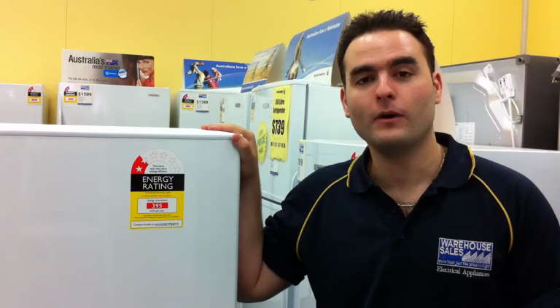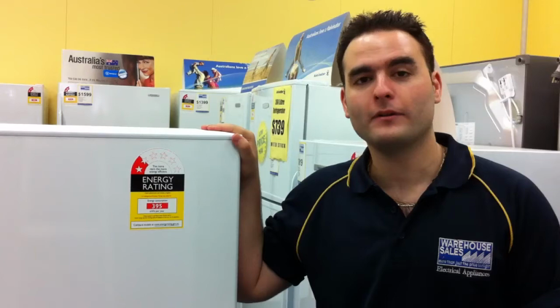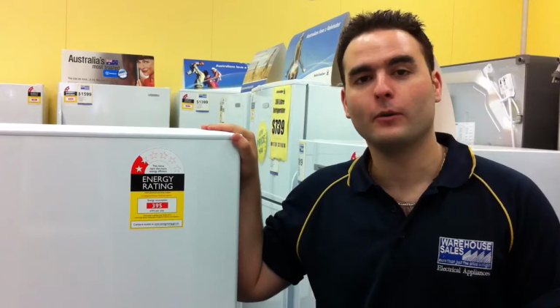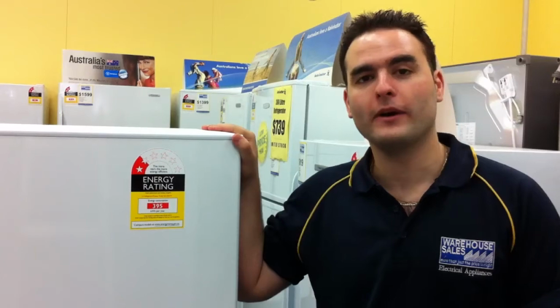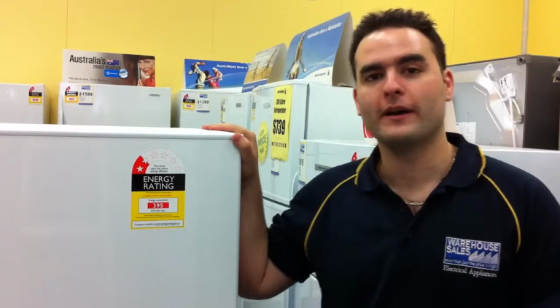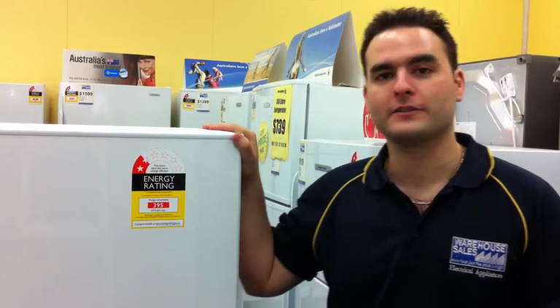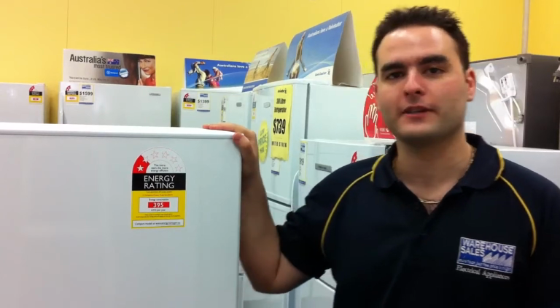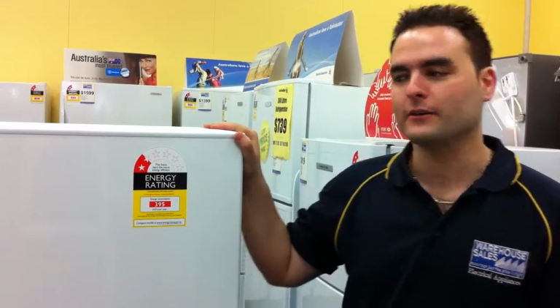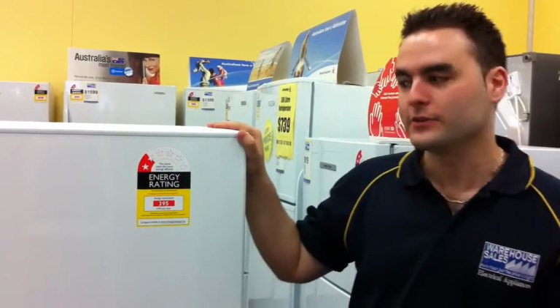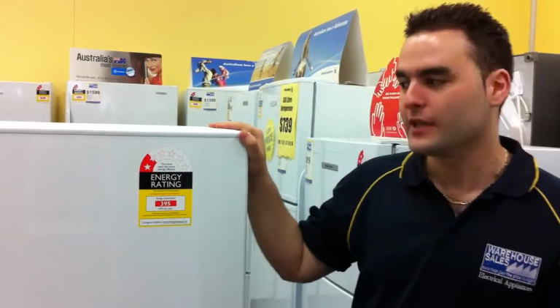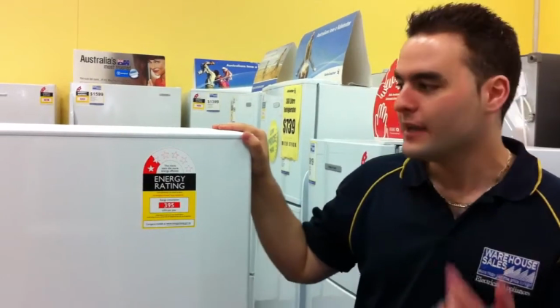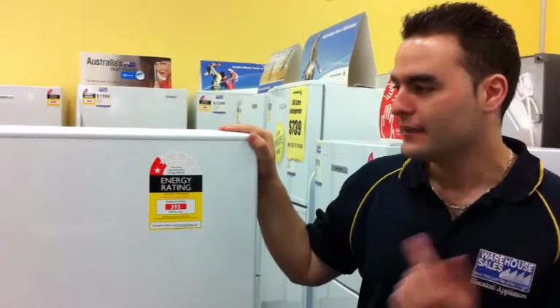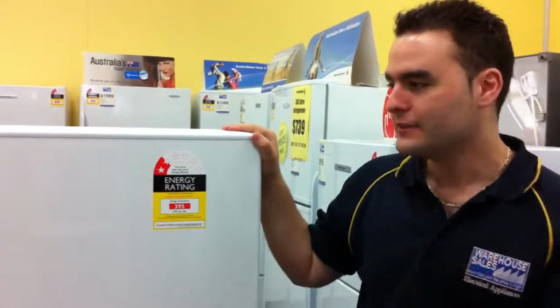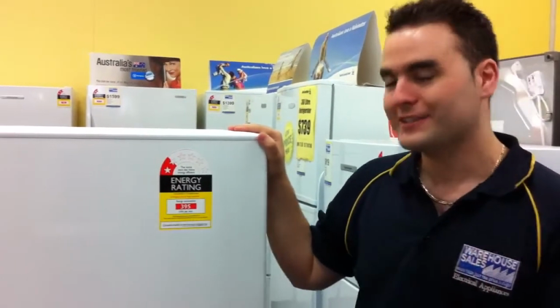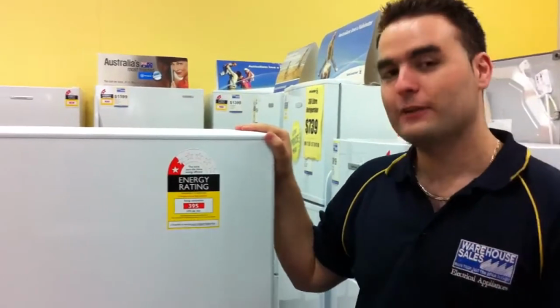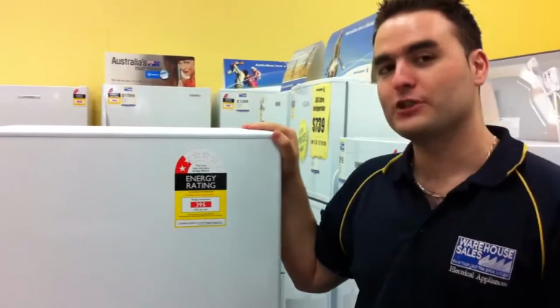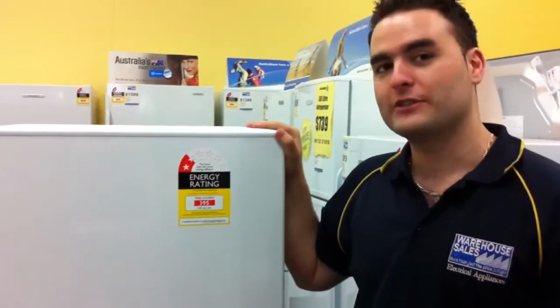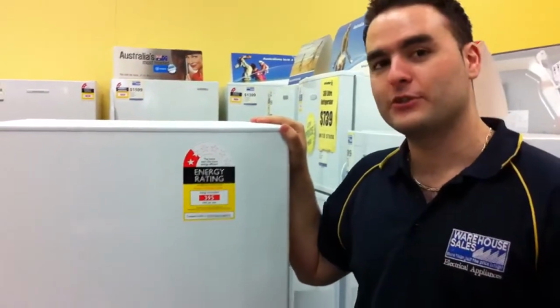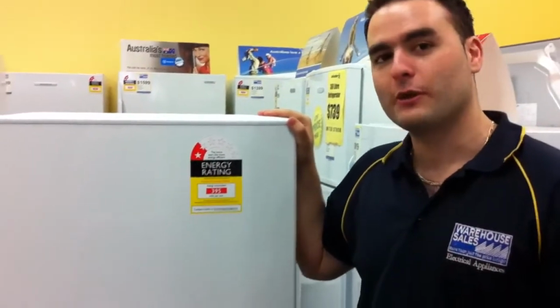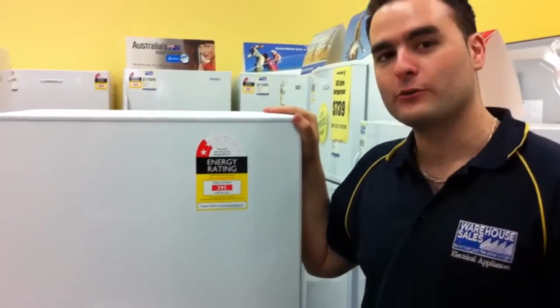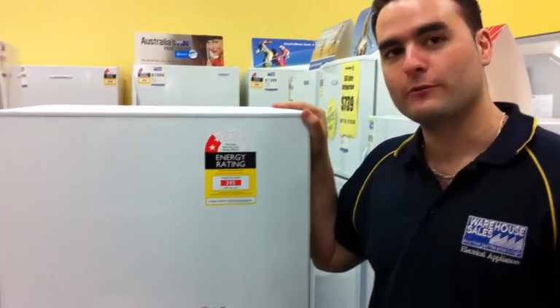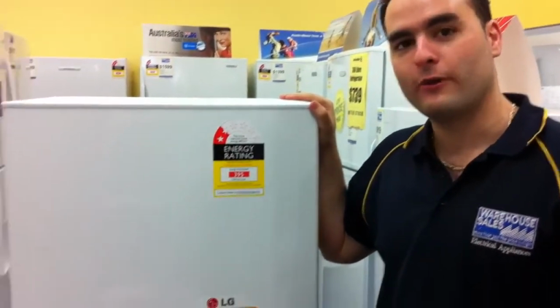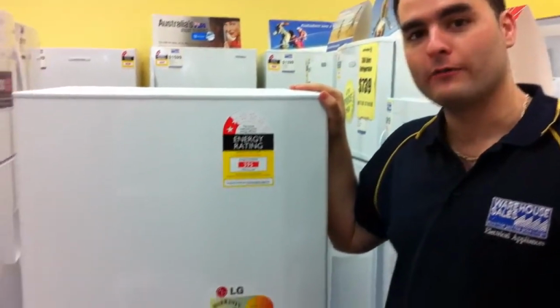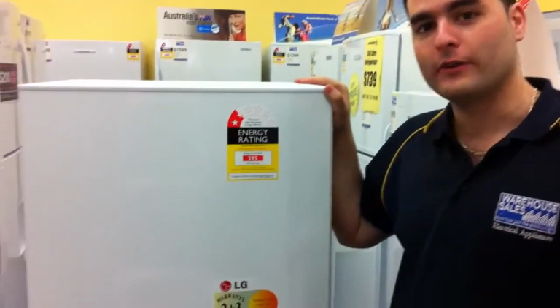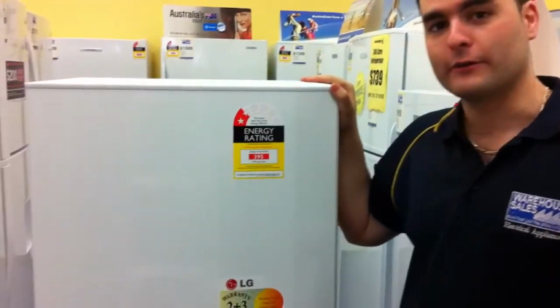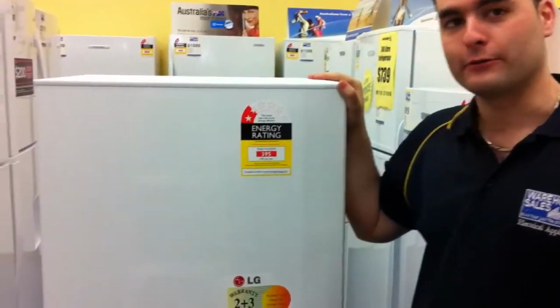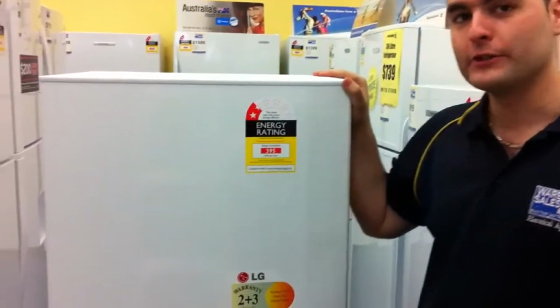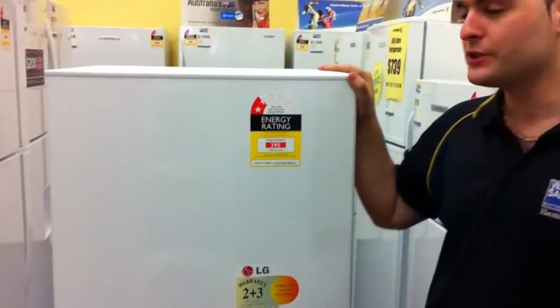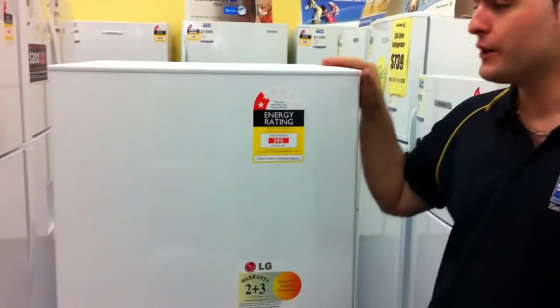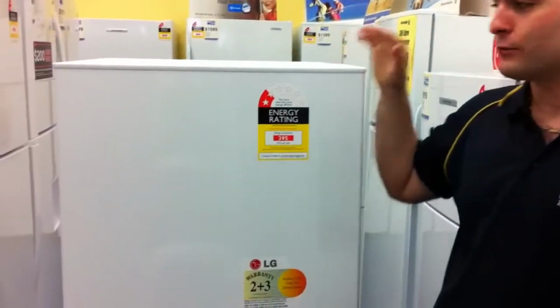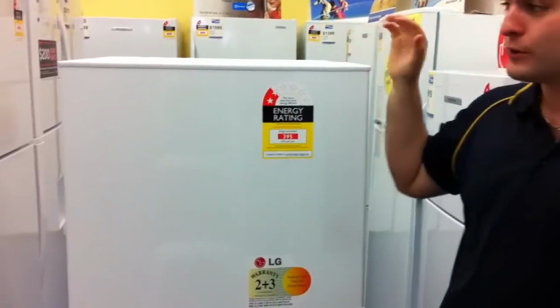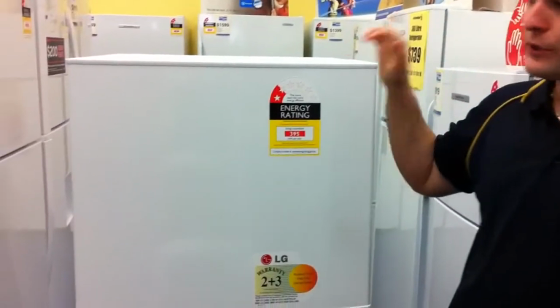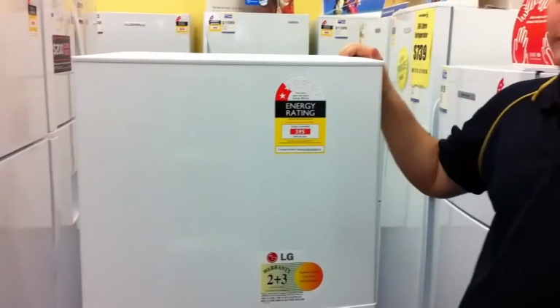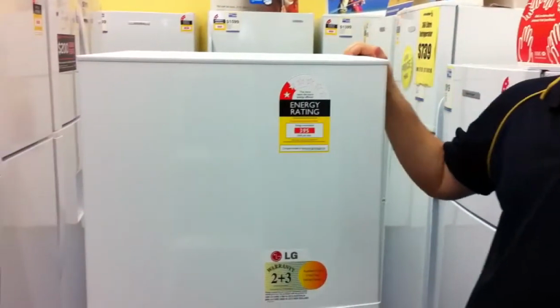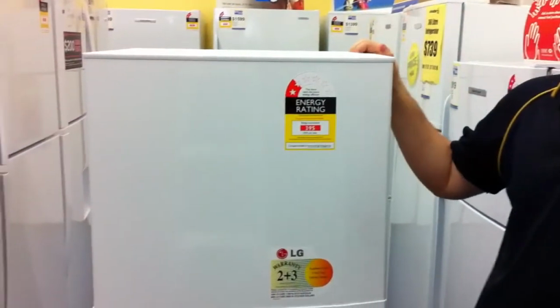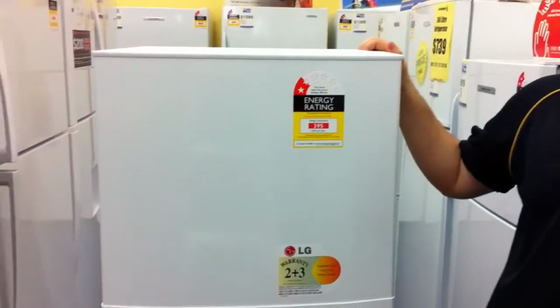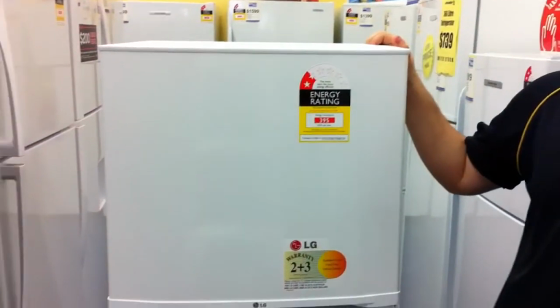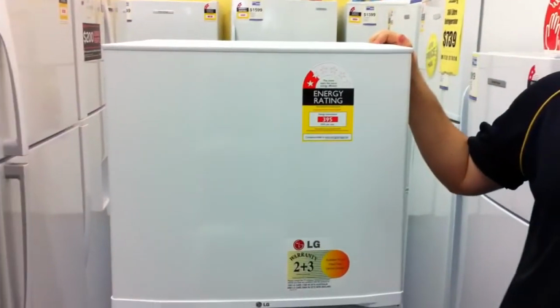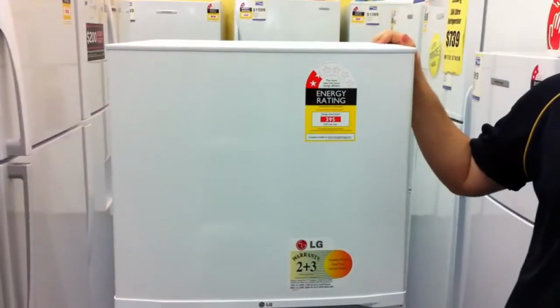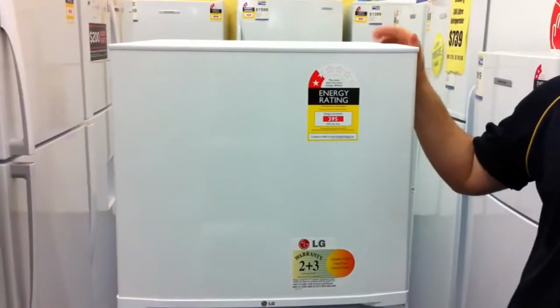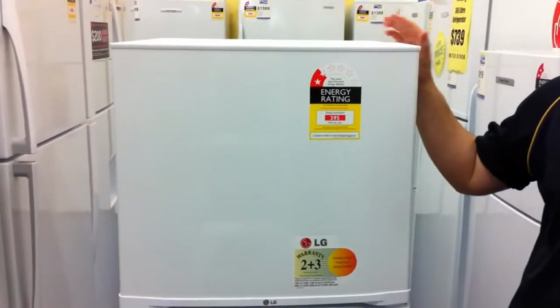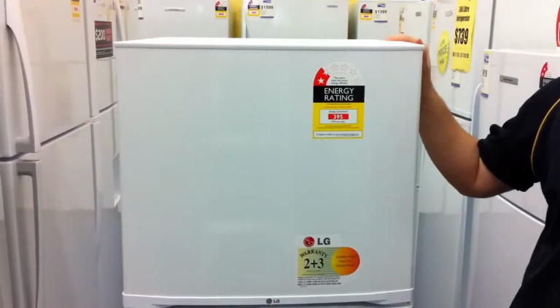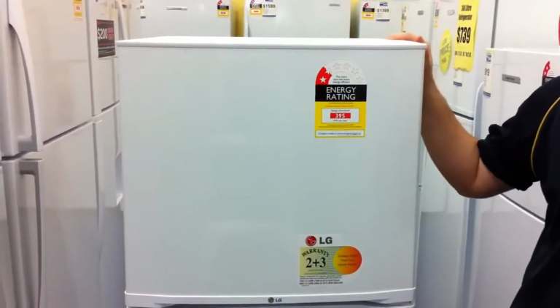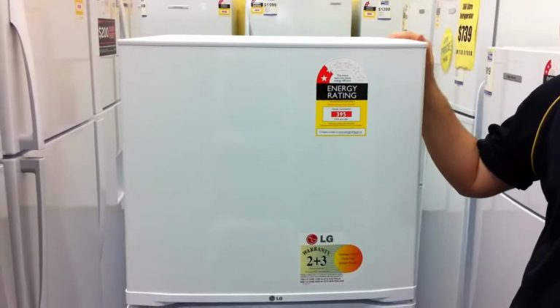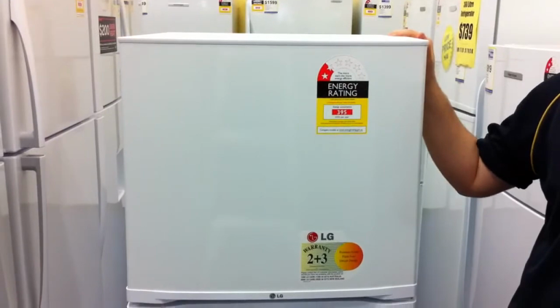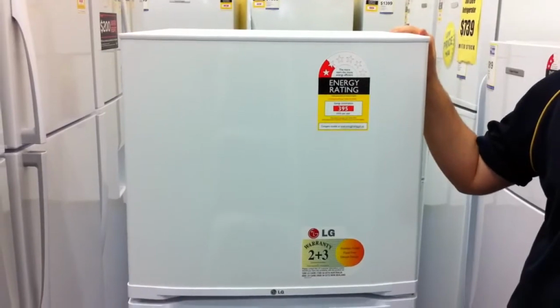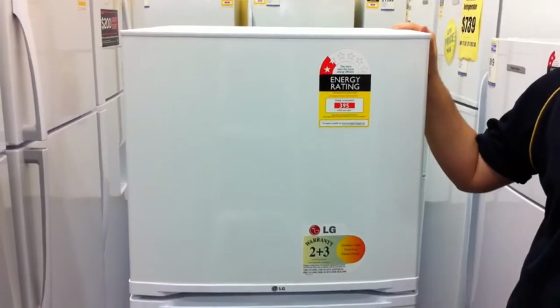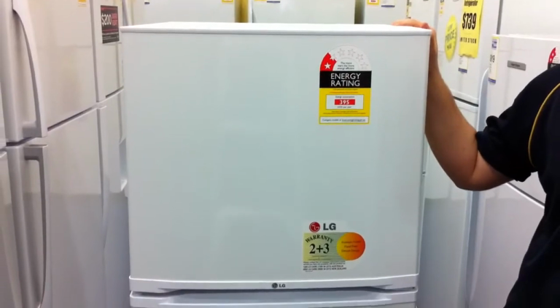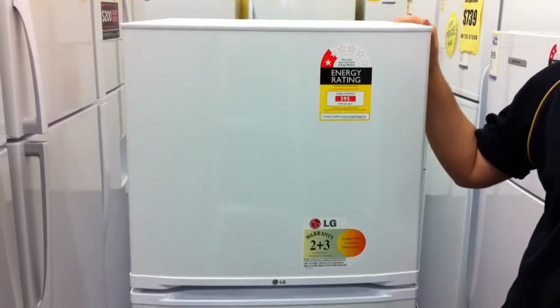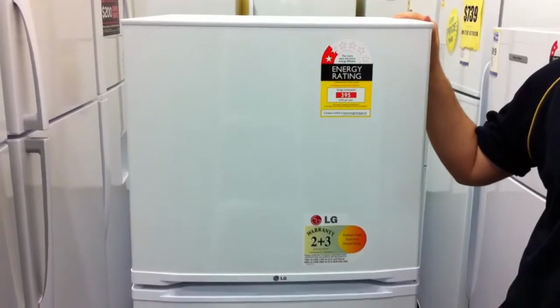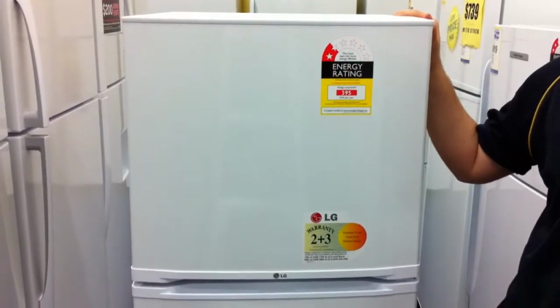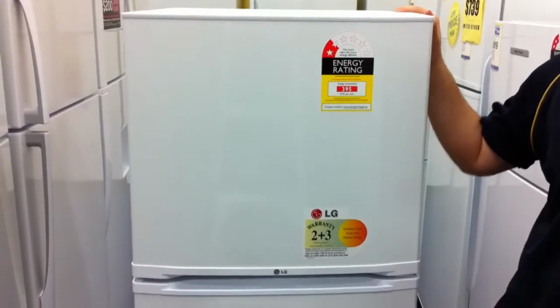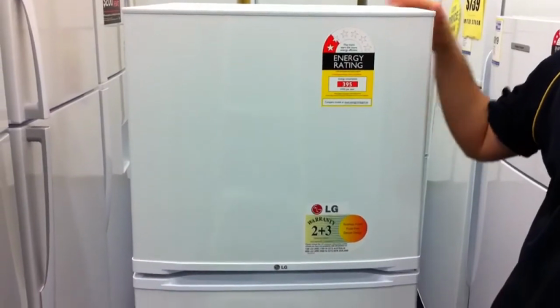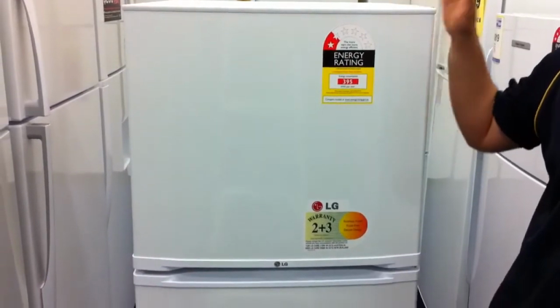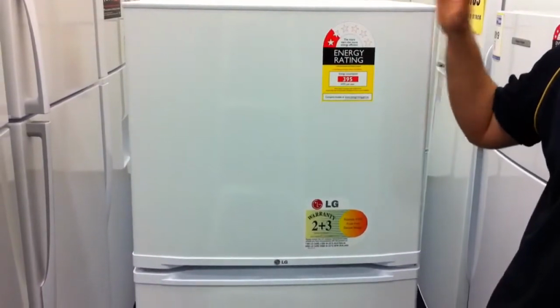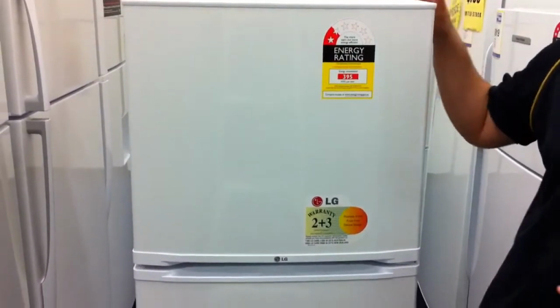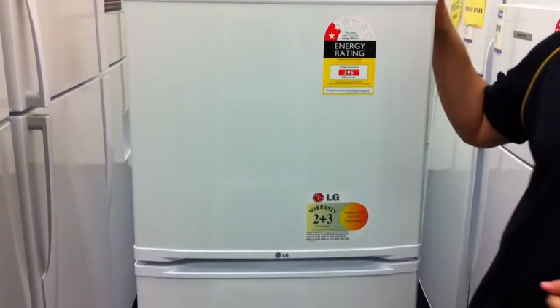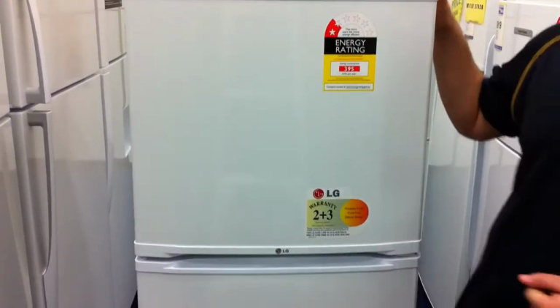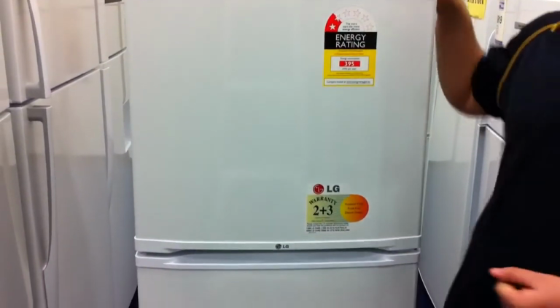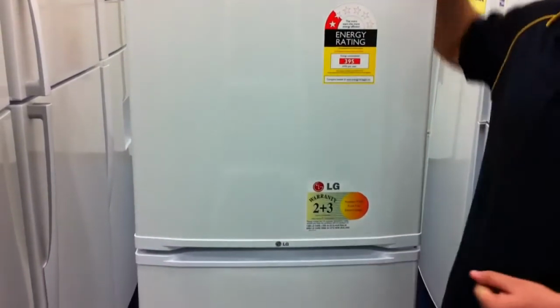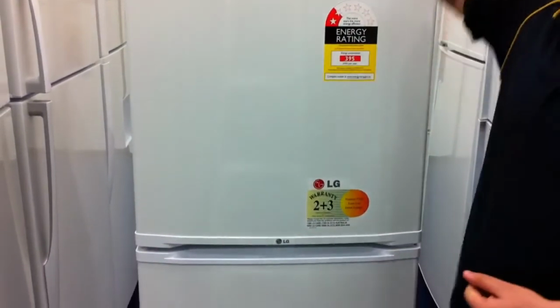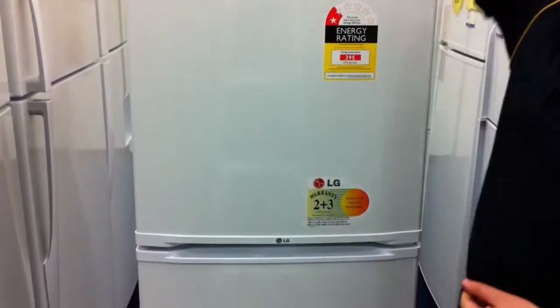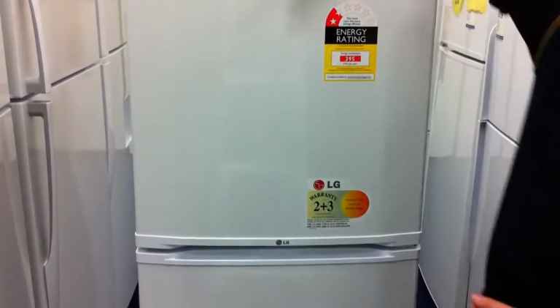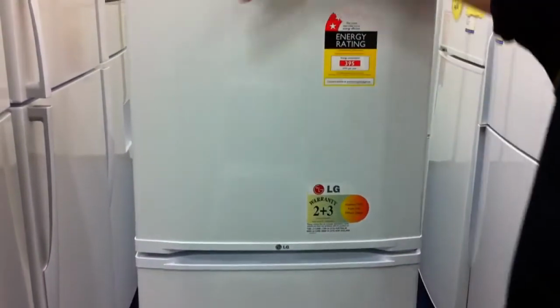Welcome to Warehouse Sales. This is LG's 205L fridge. Really good value for money because you can use it as a spare drinks fridge, and it will fit in most tight spaces.